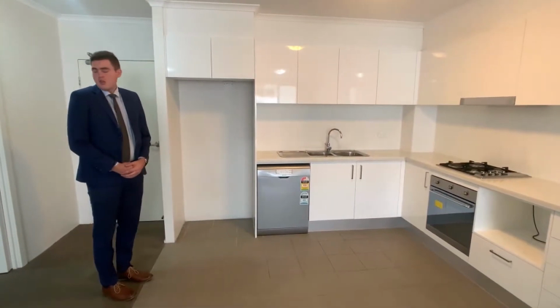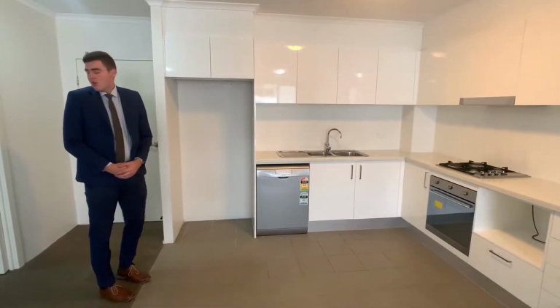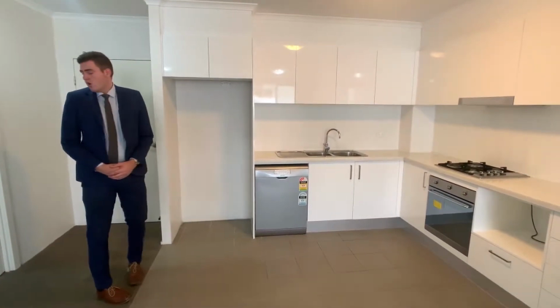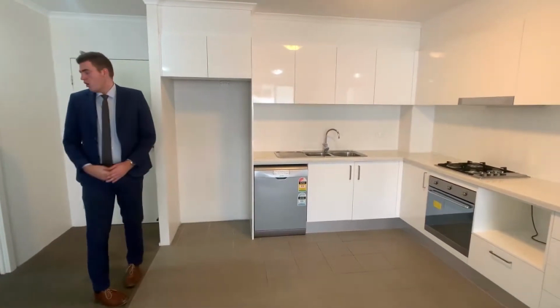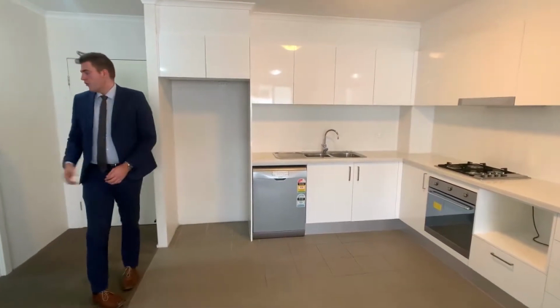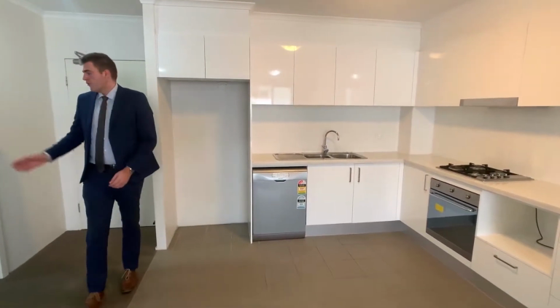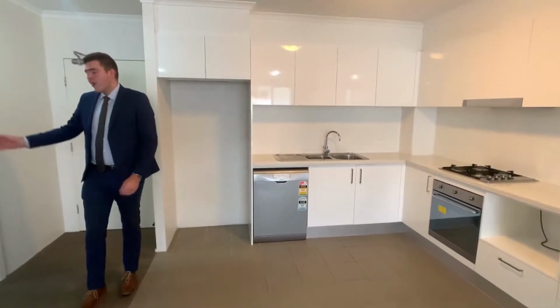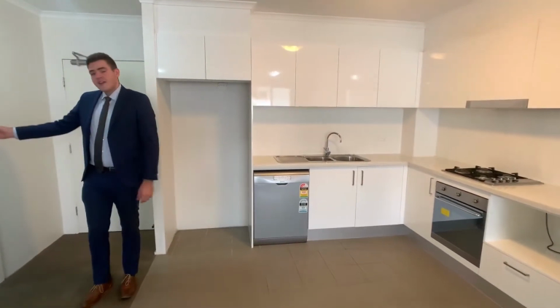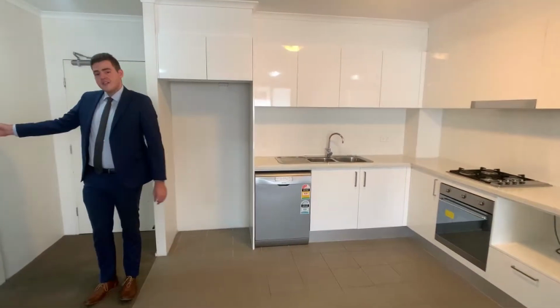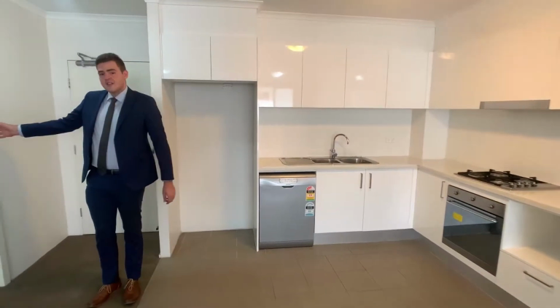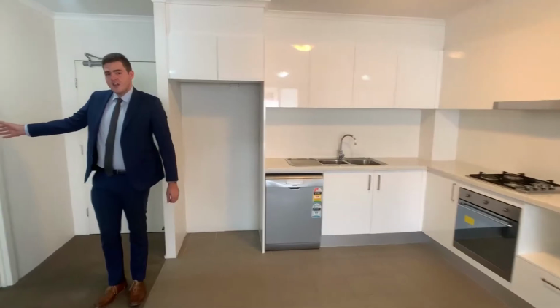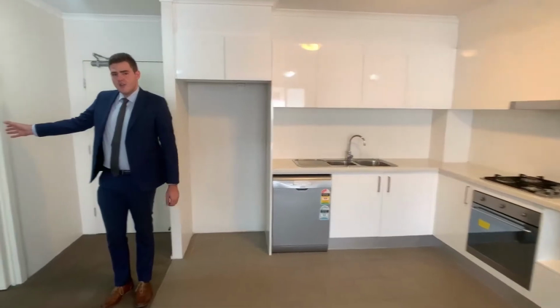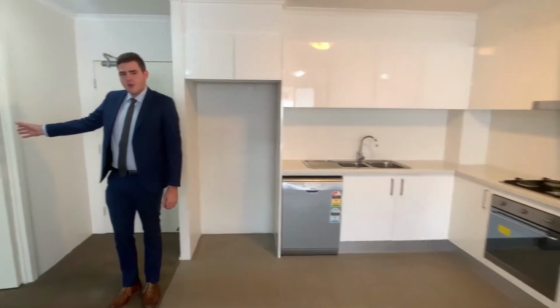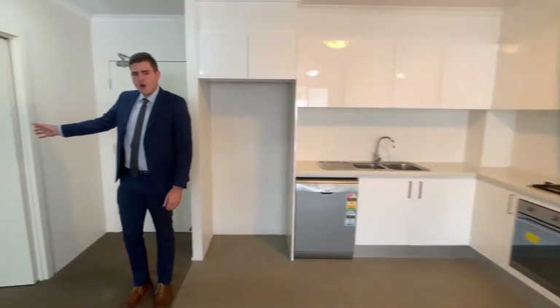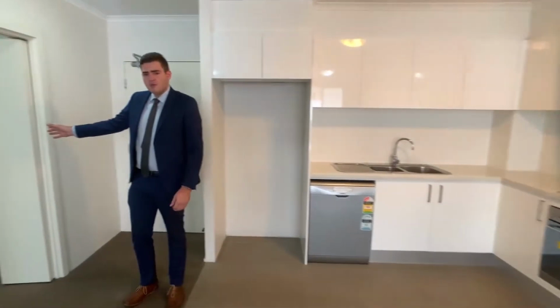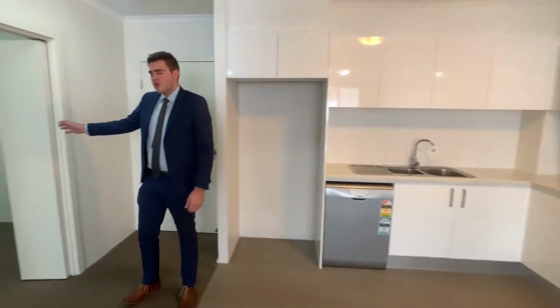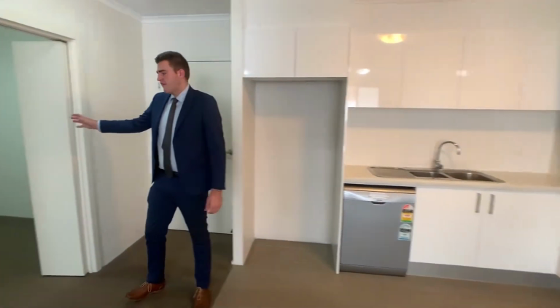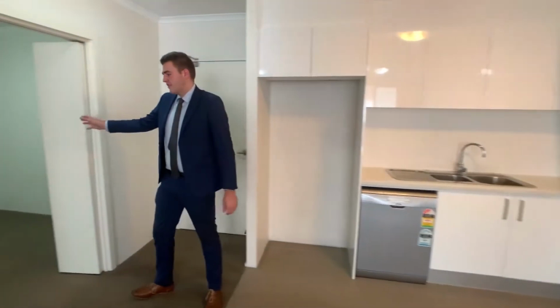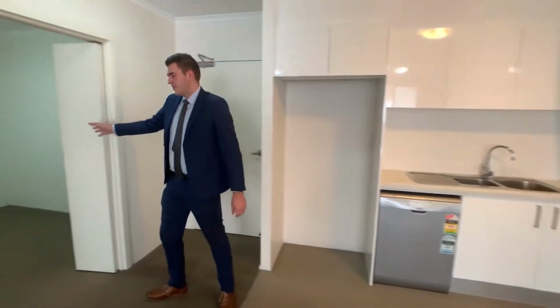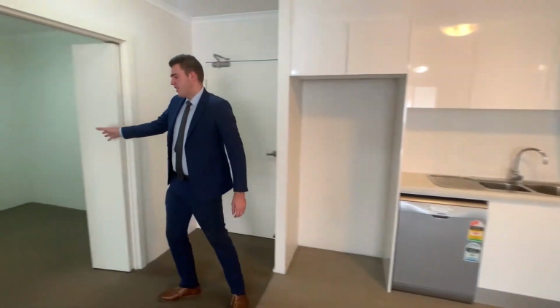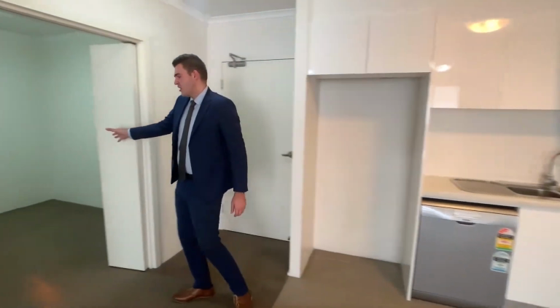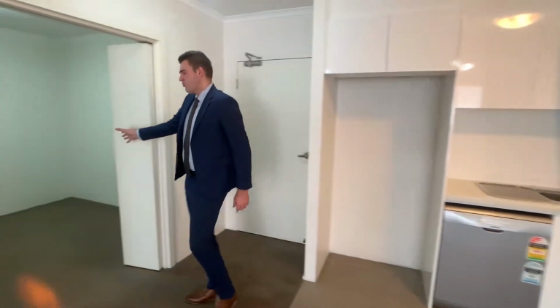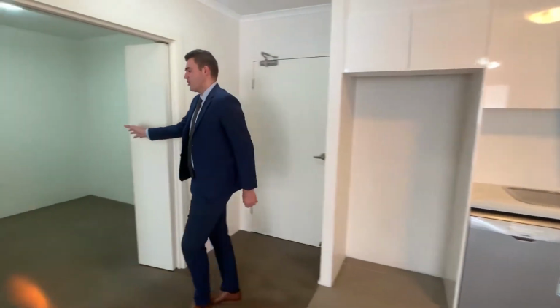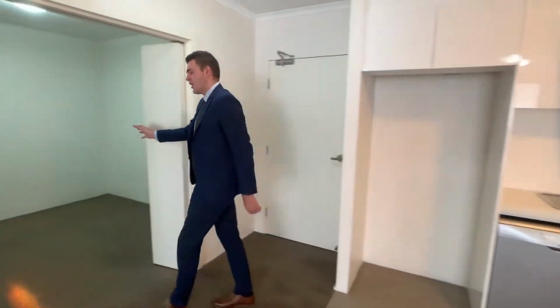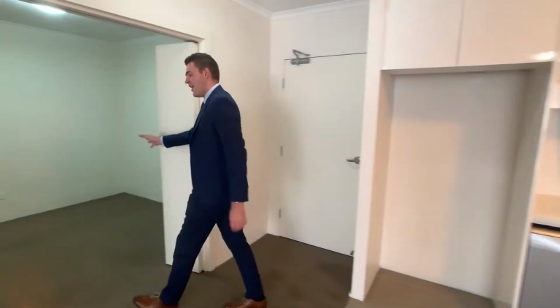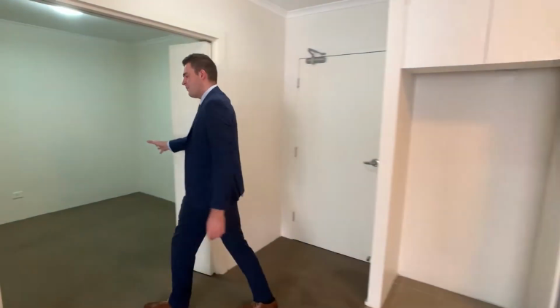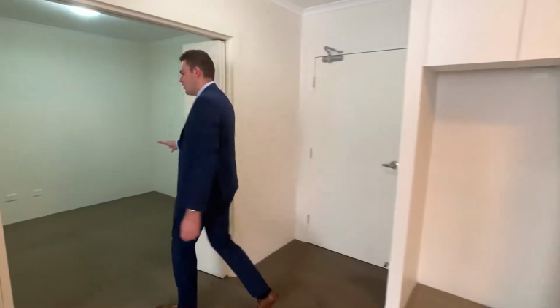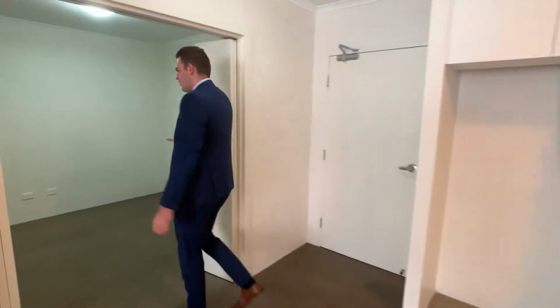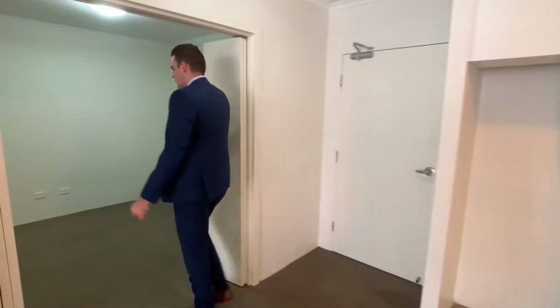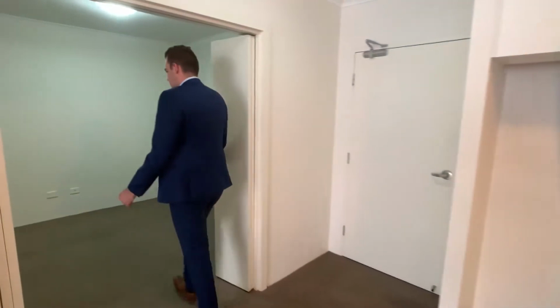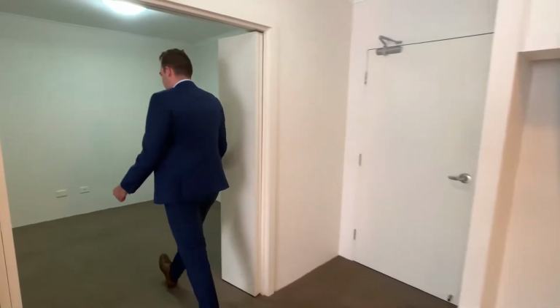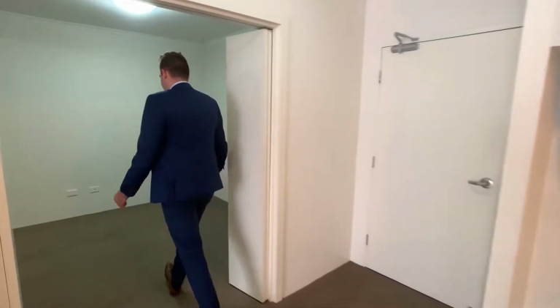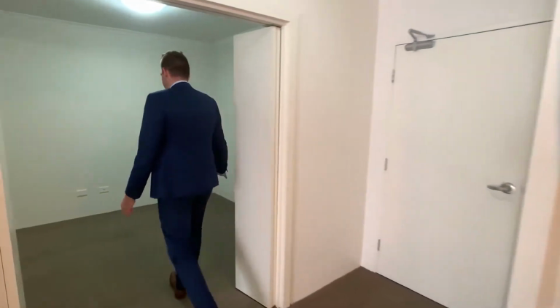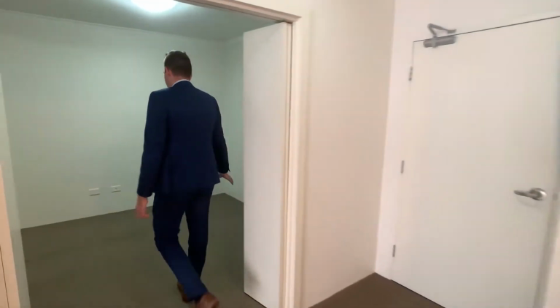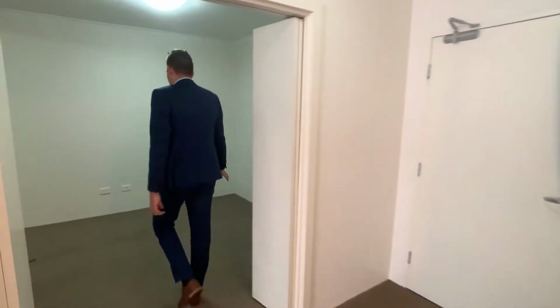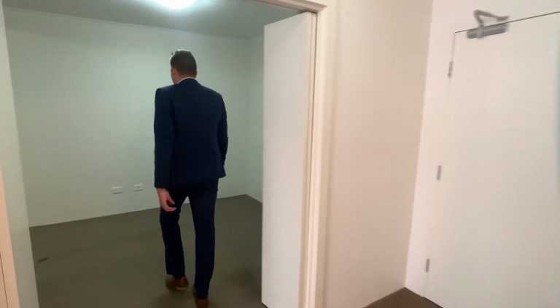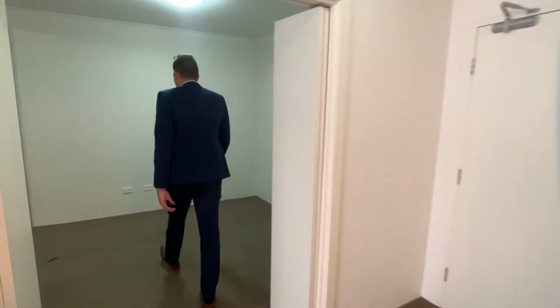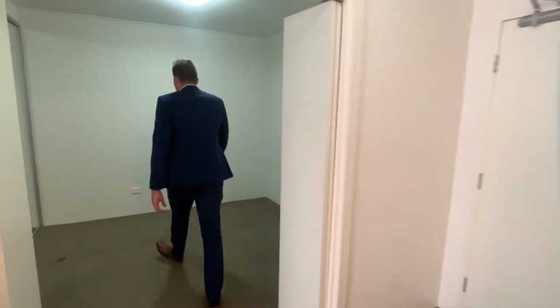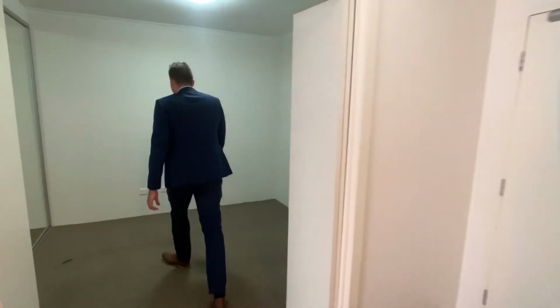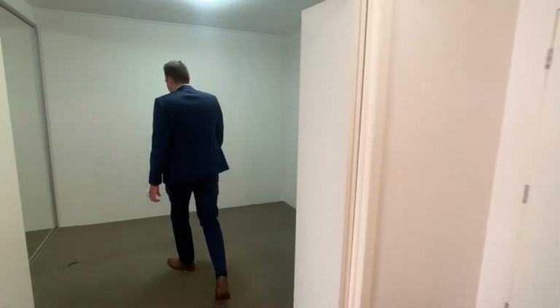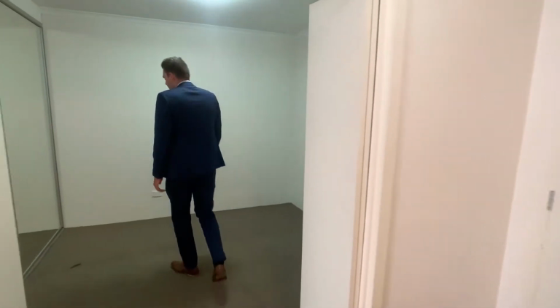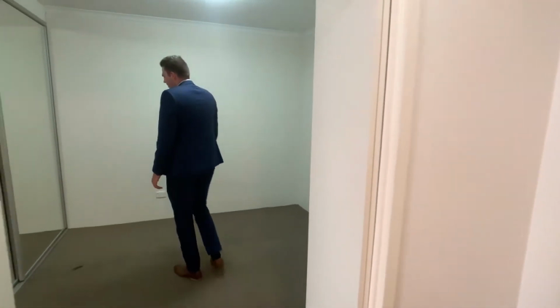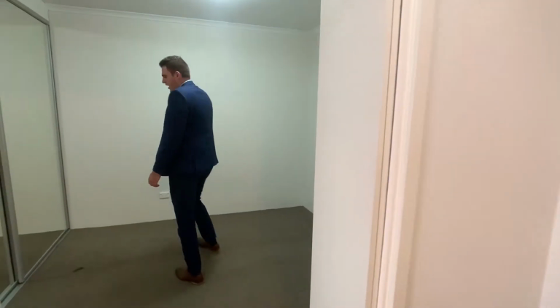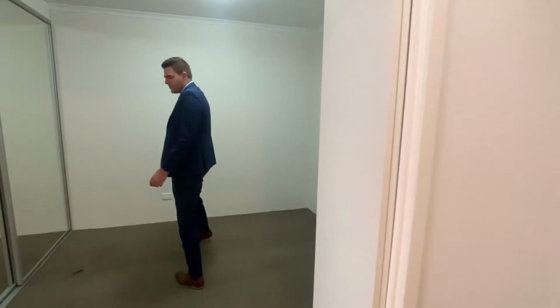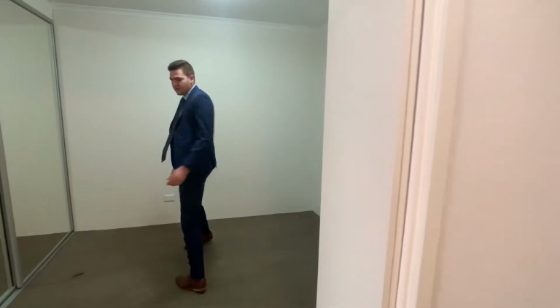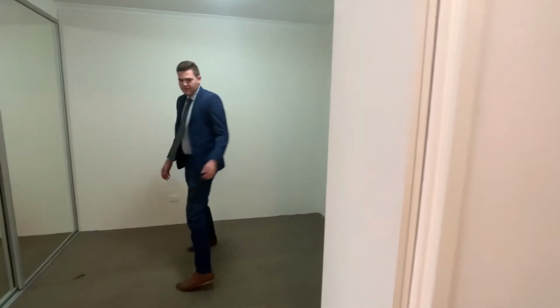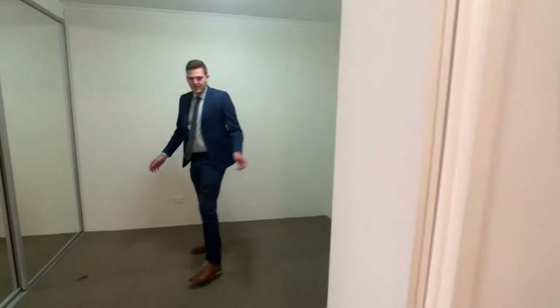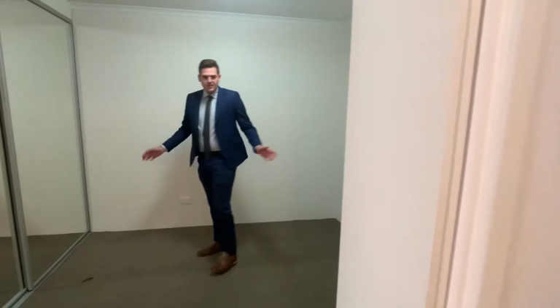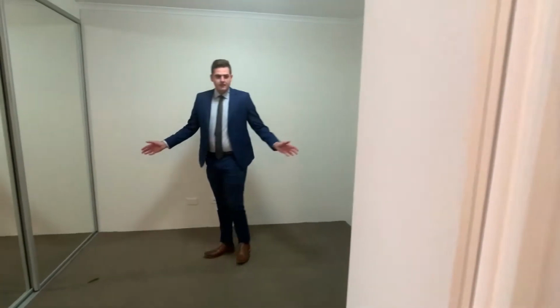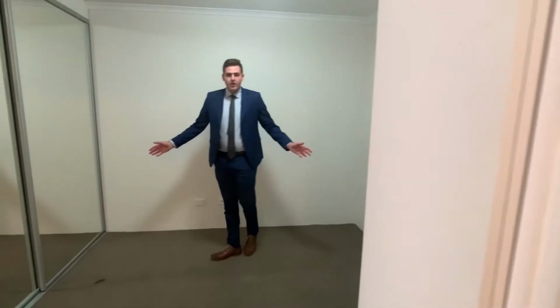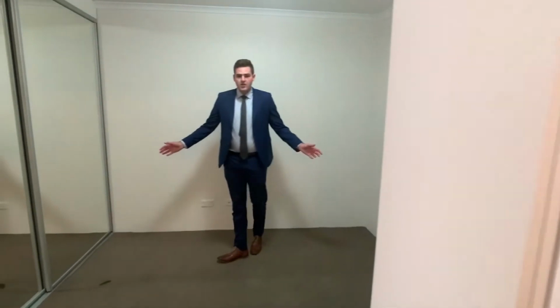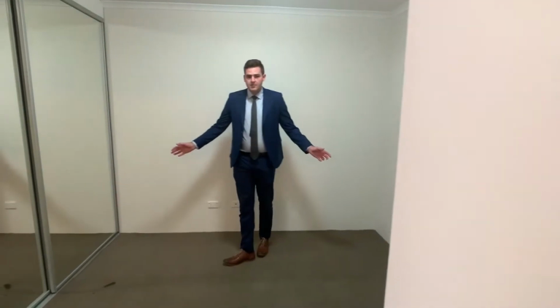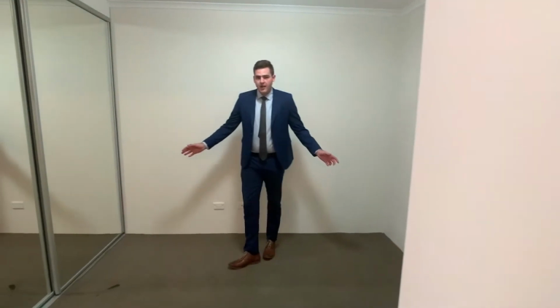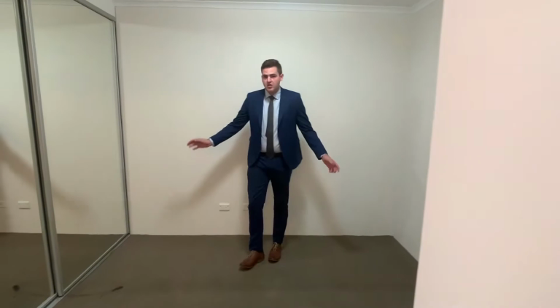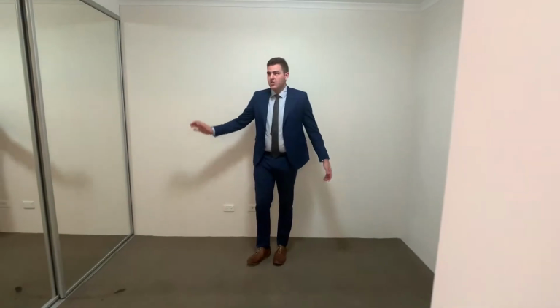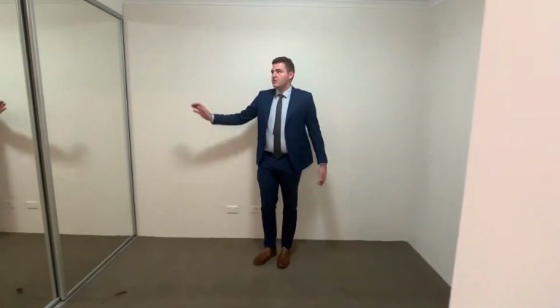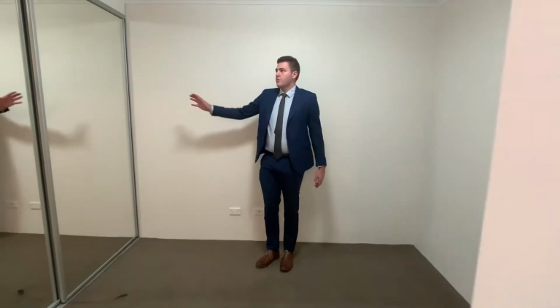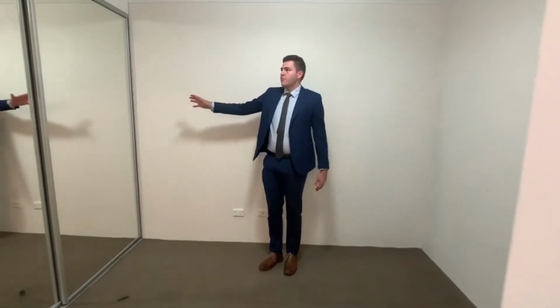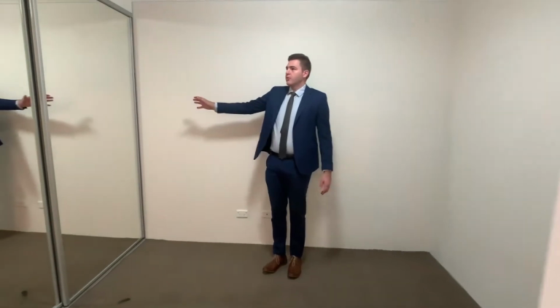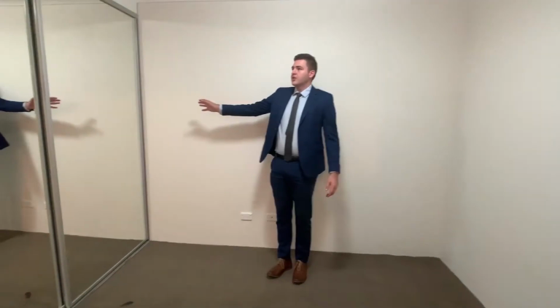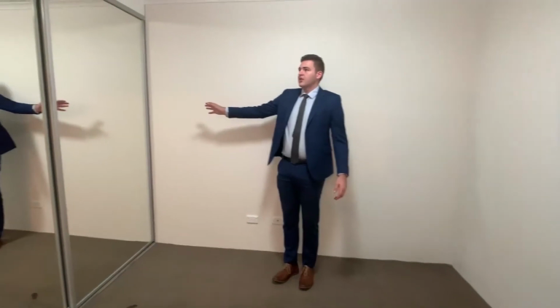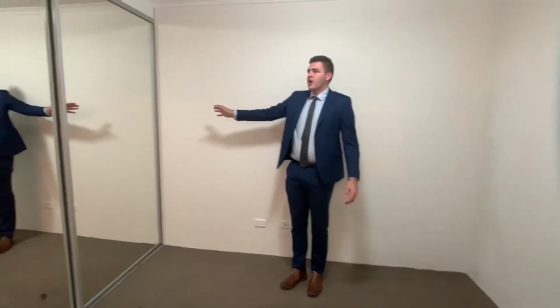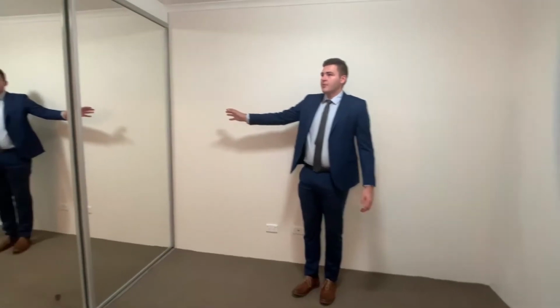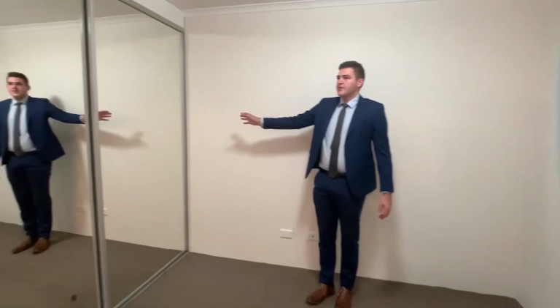On the right hand side of the apartment you have the study, which can be used as a second bedroom. As you can see, it's very spacious with built-in cupboards.